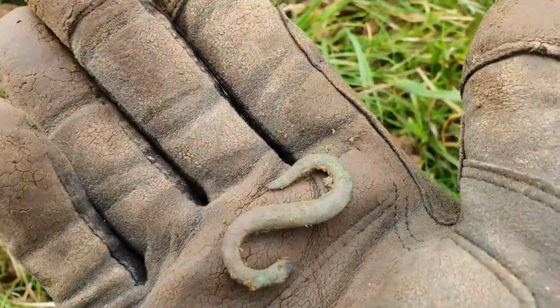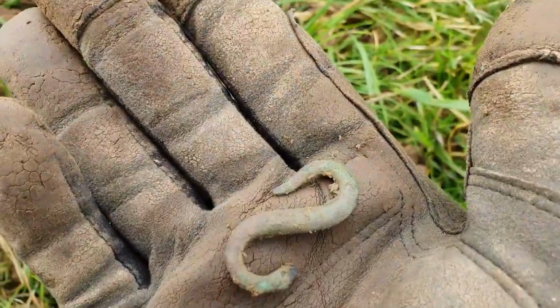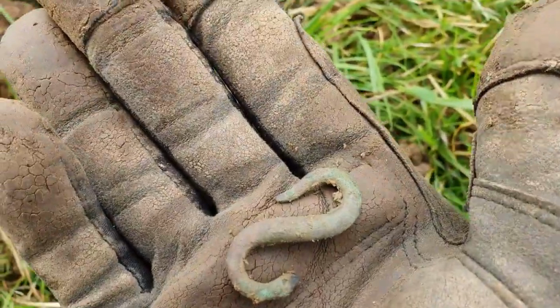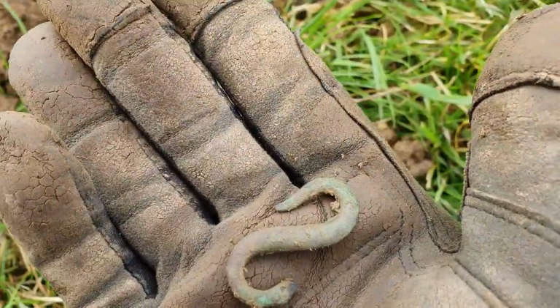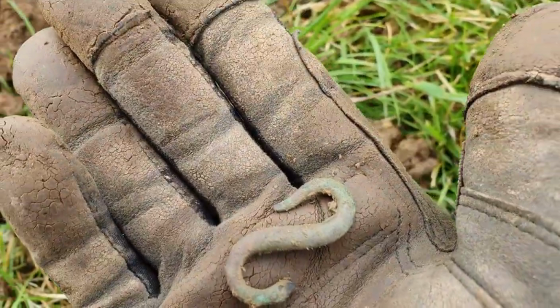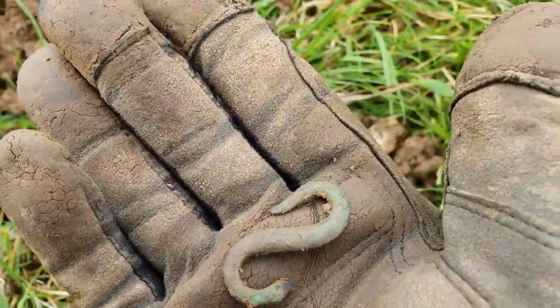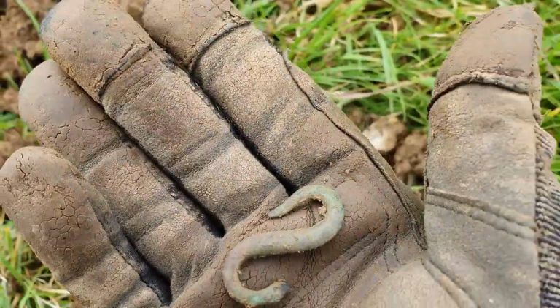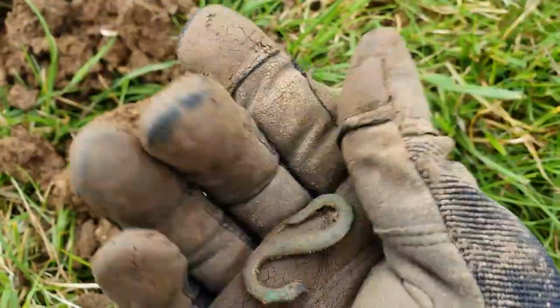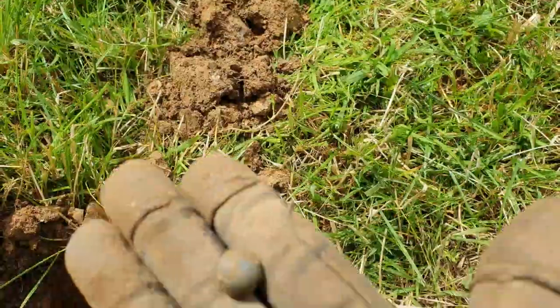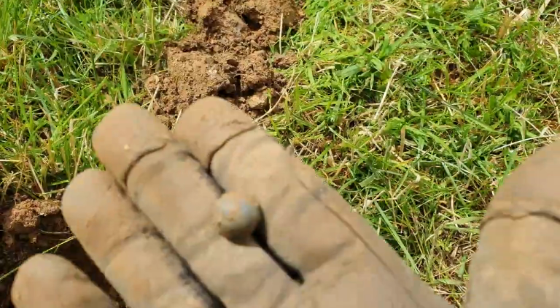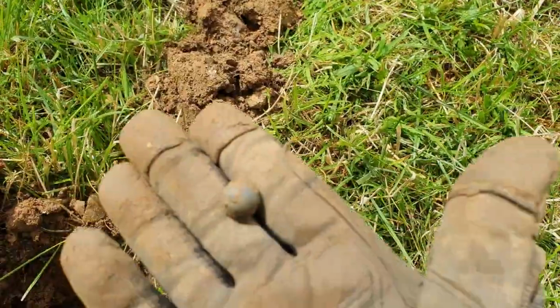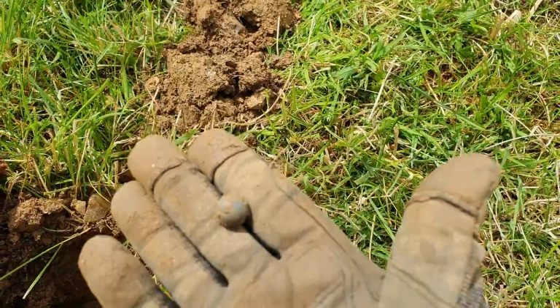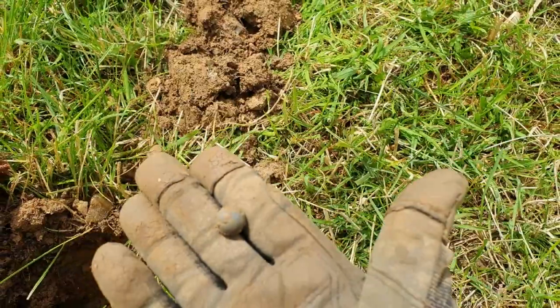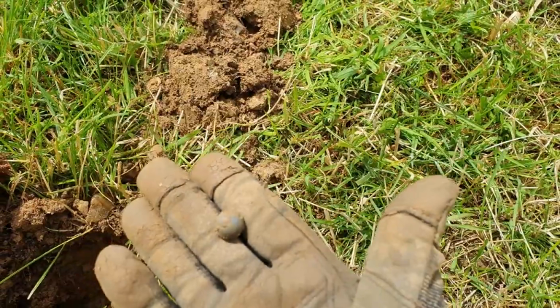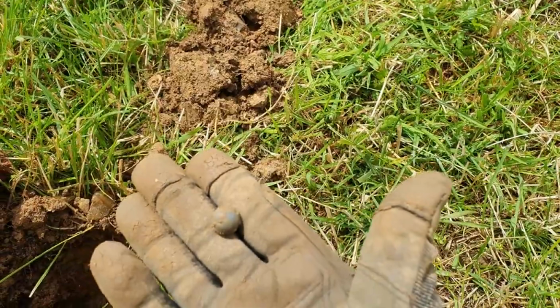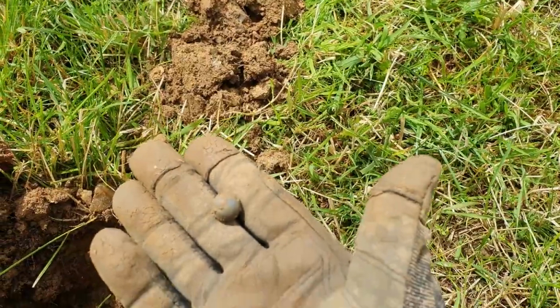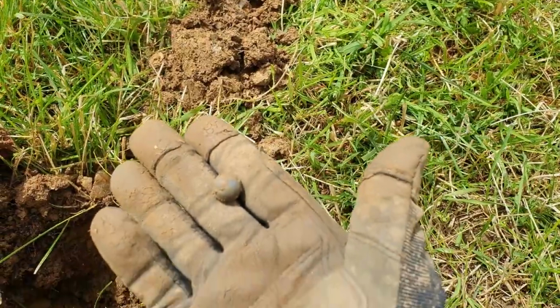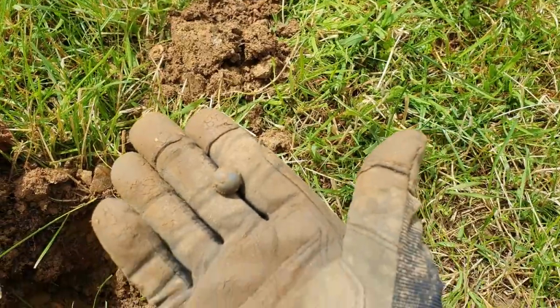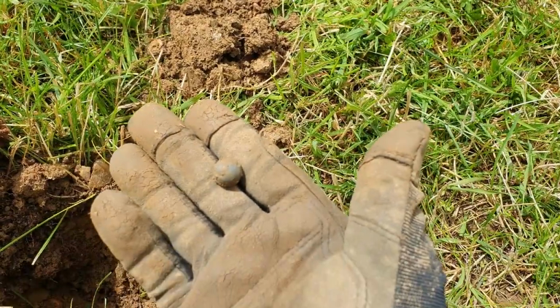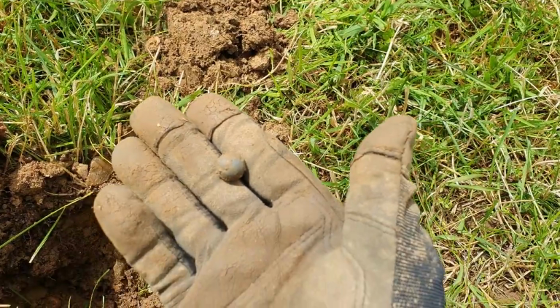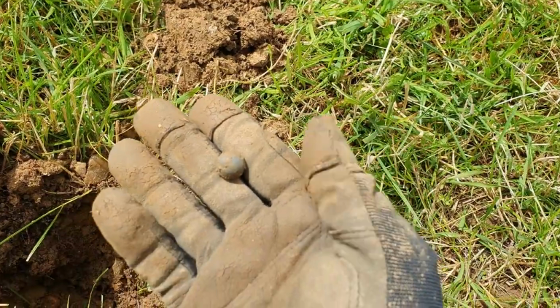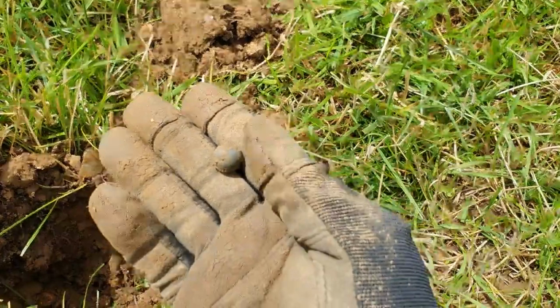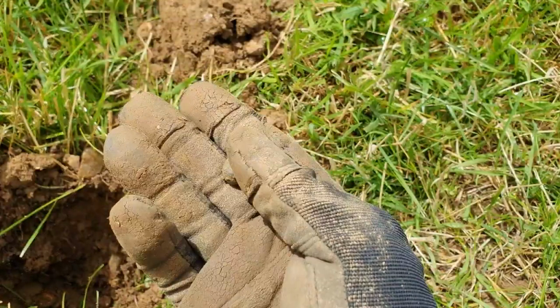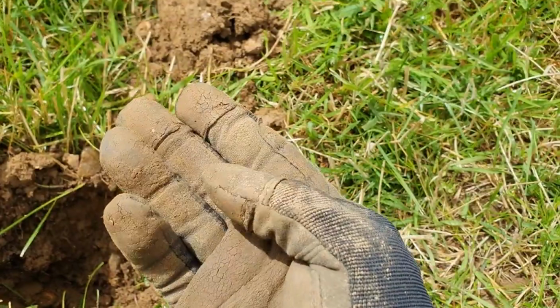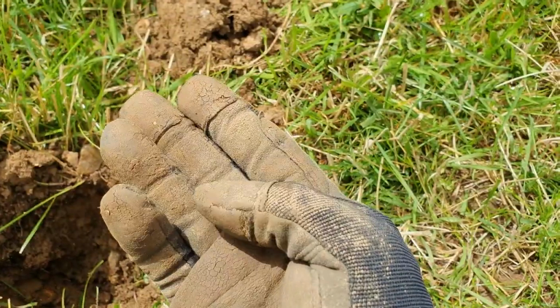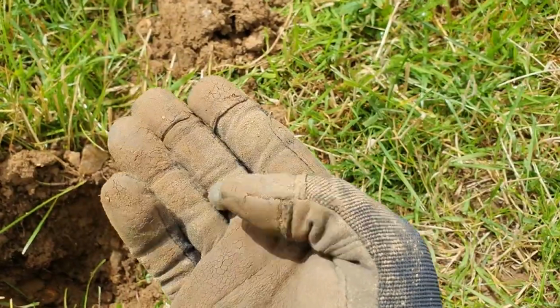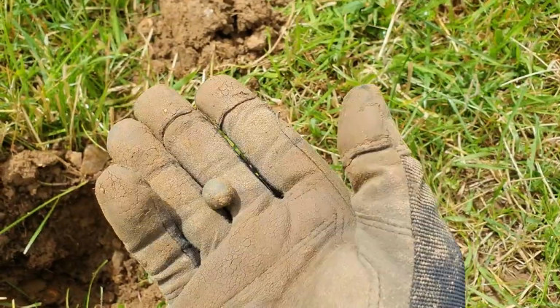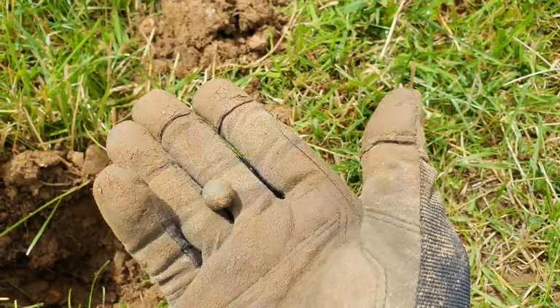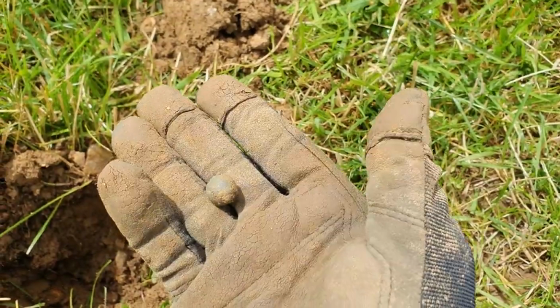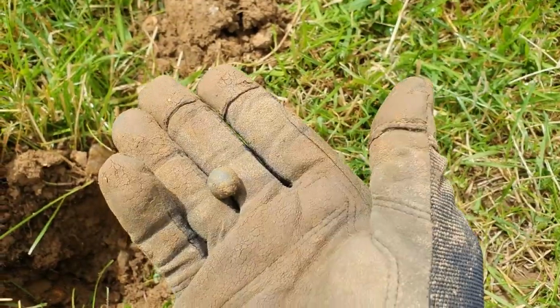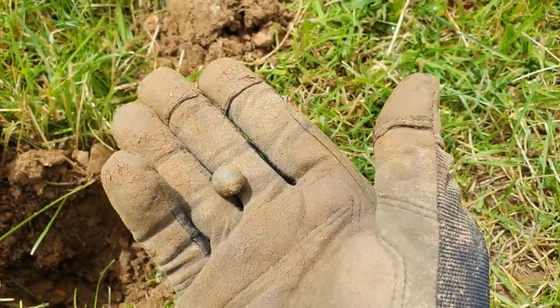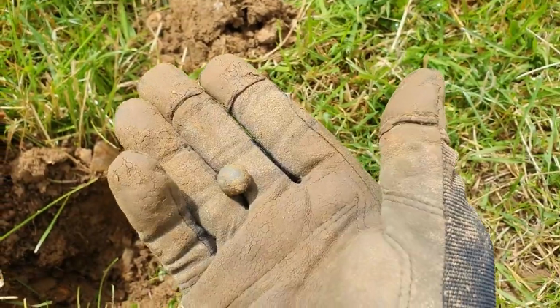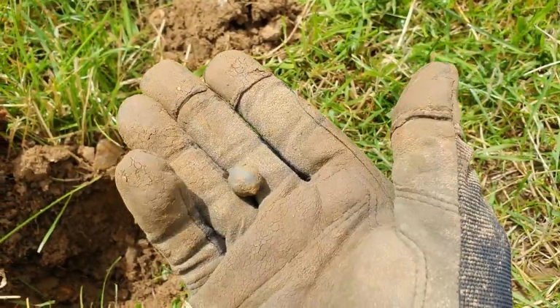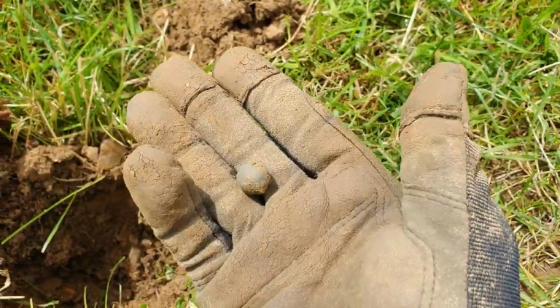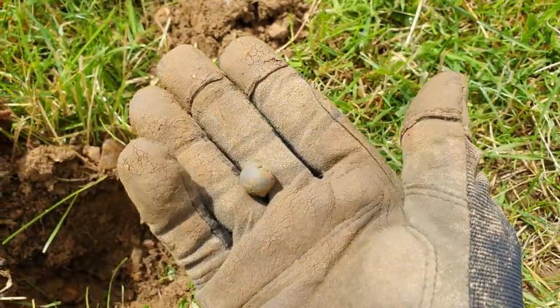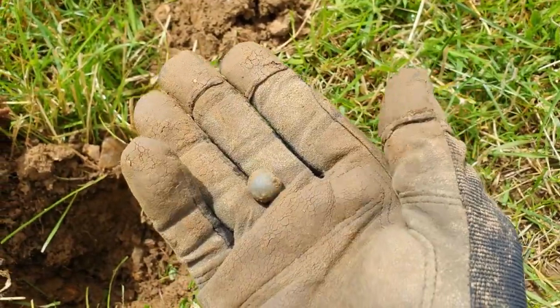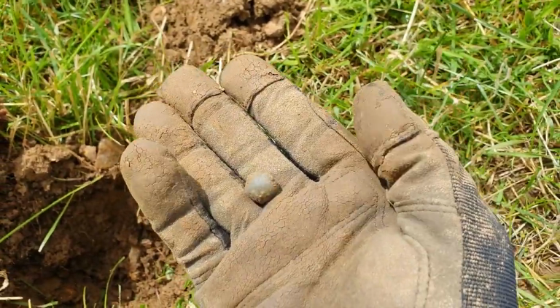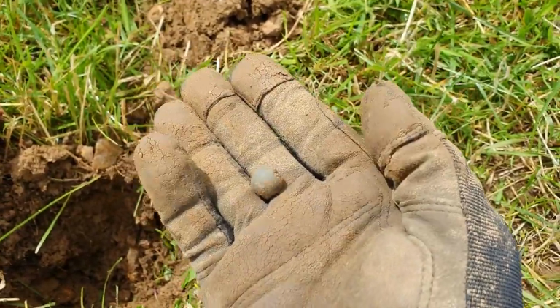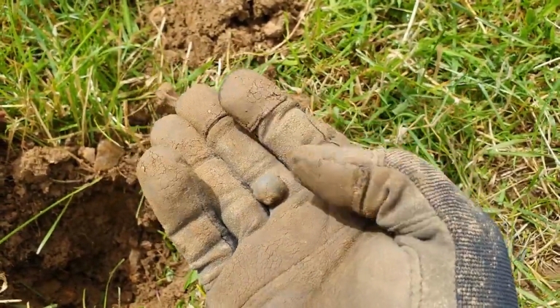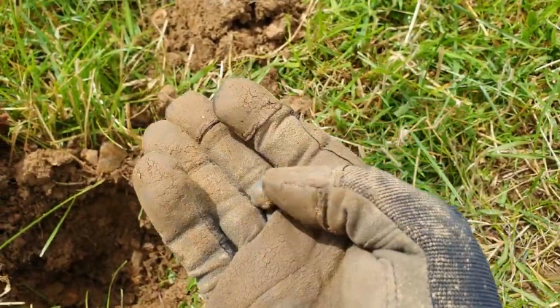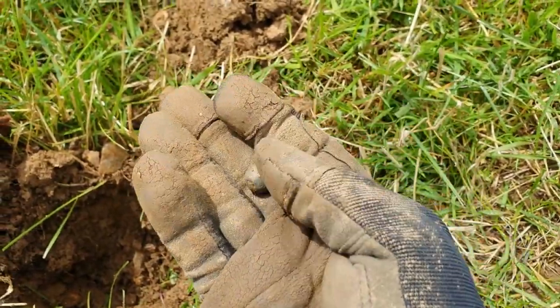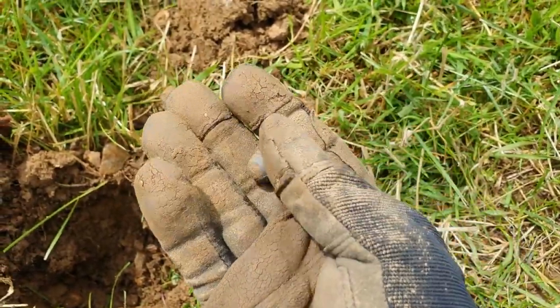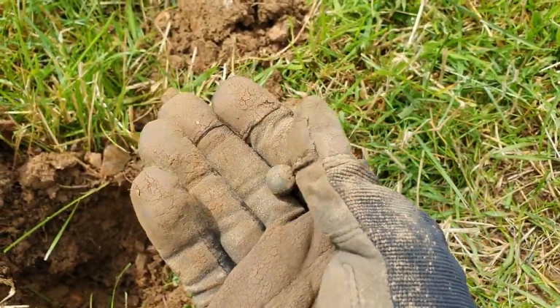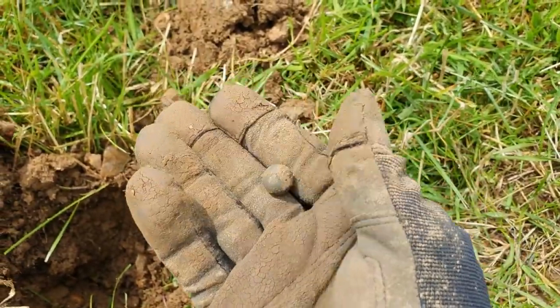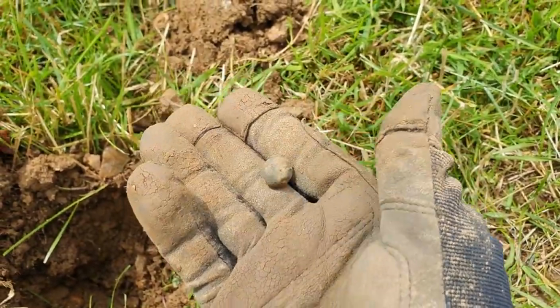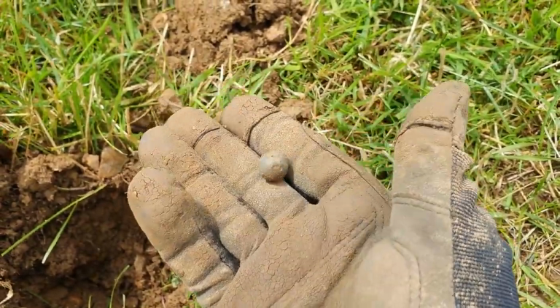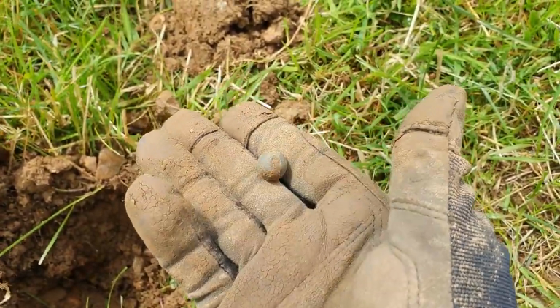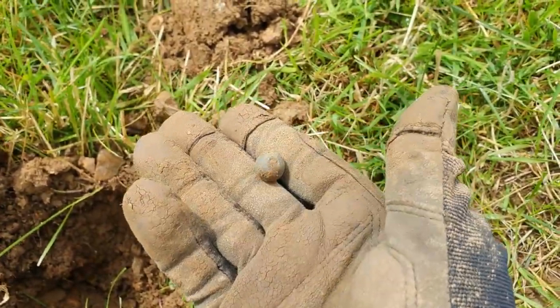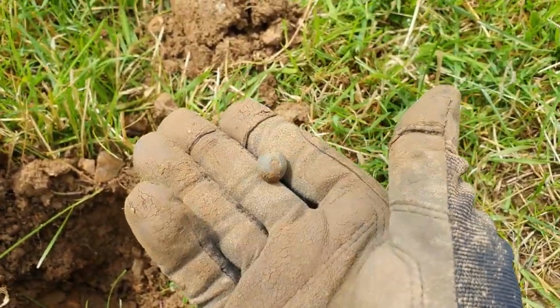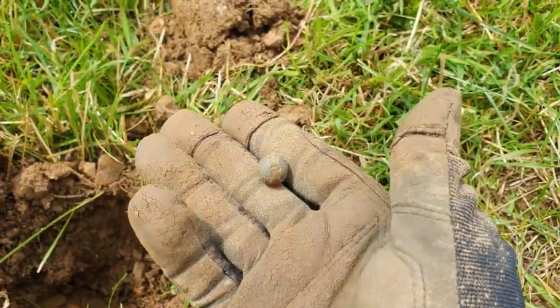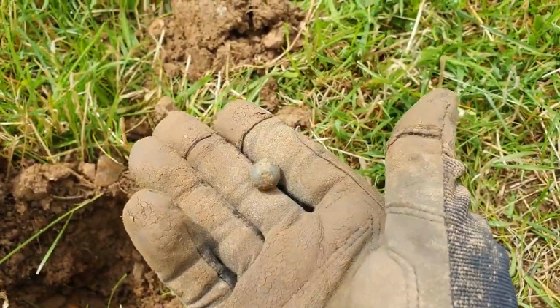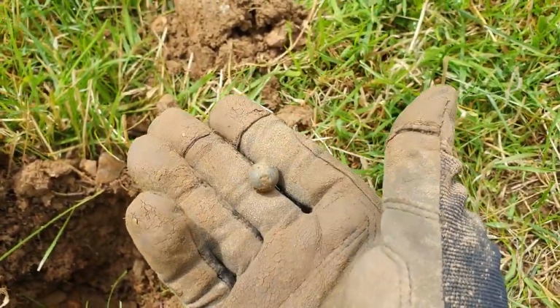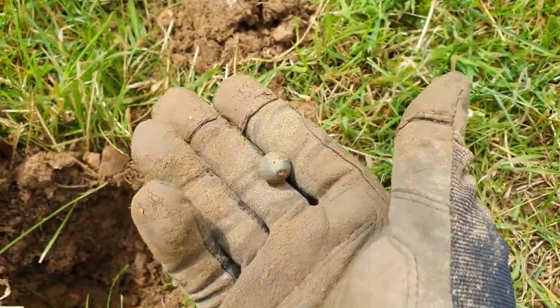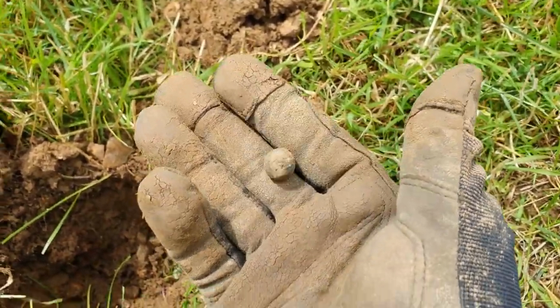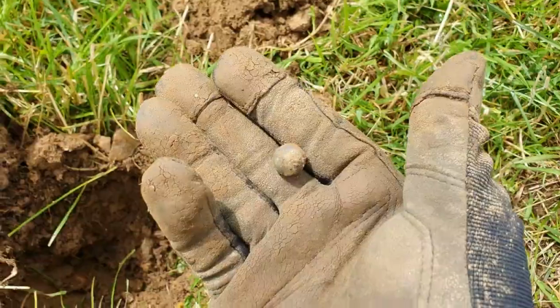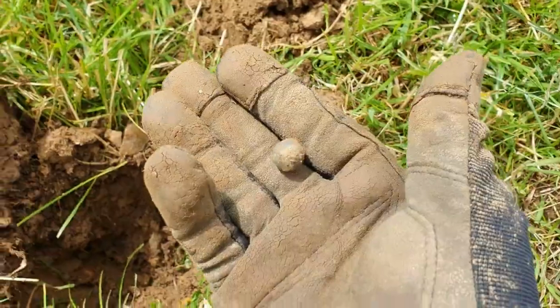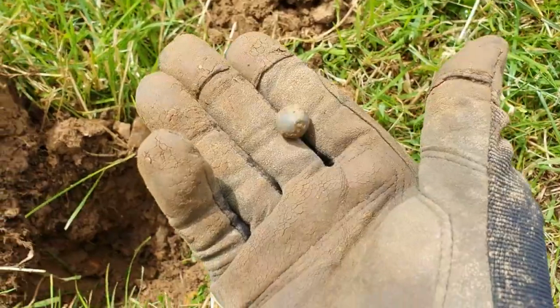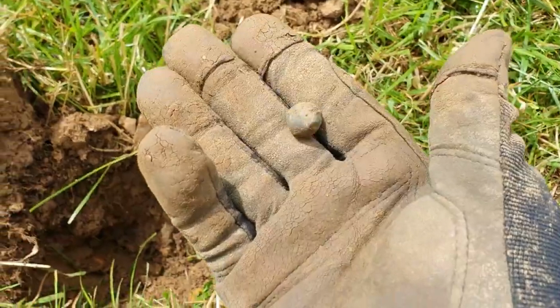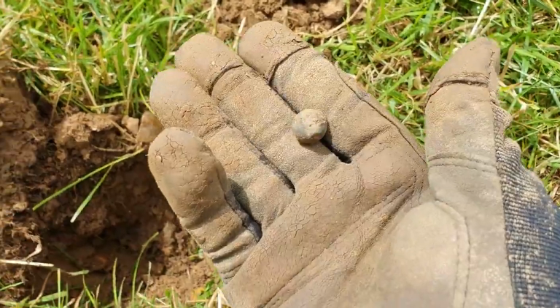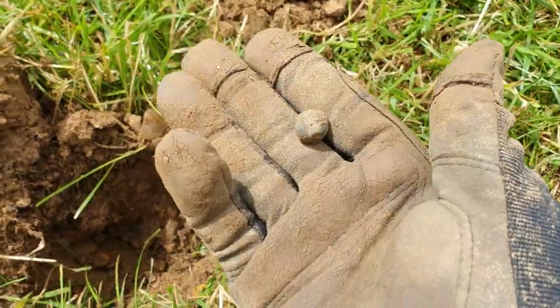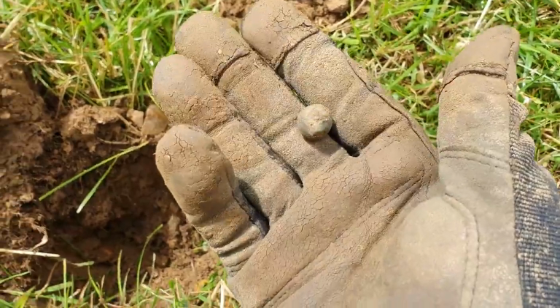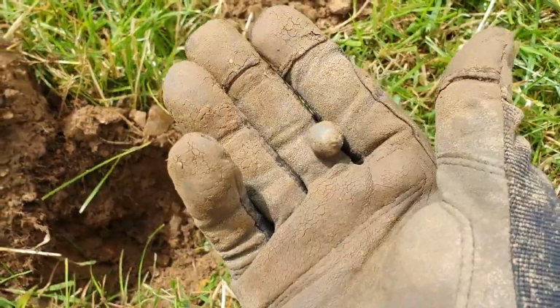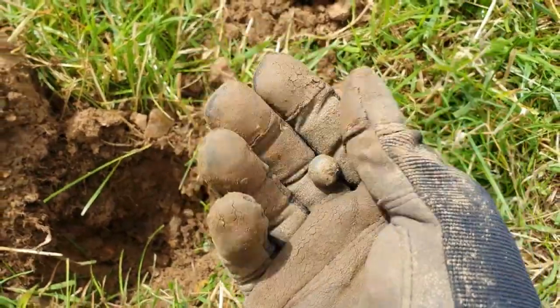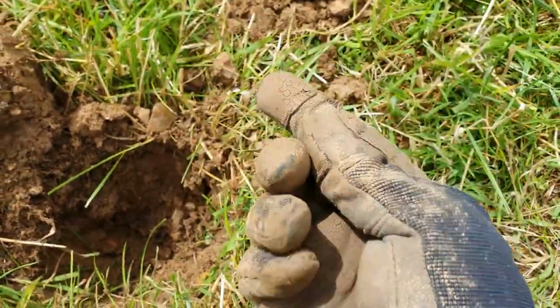Here's the next one - a little musket ball. Haven't had one of them for a while, quite nice.